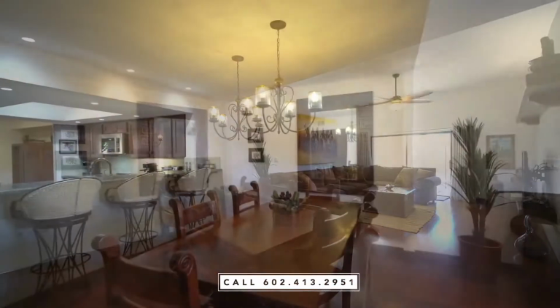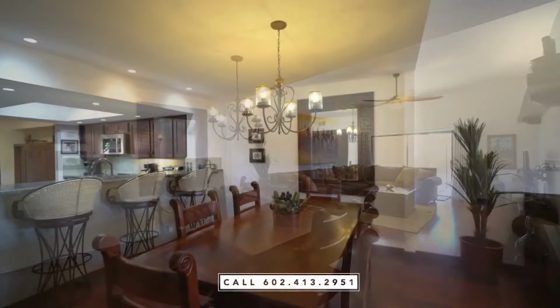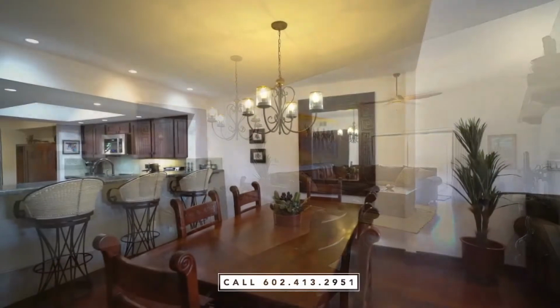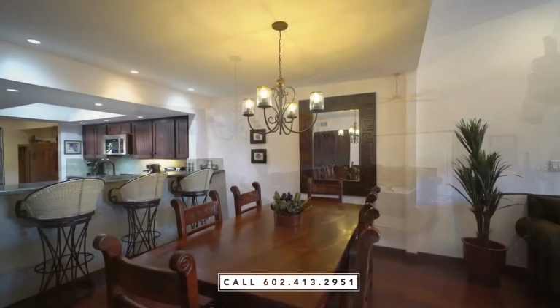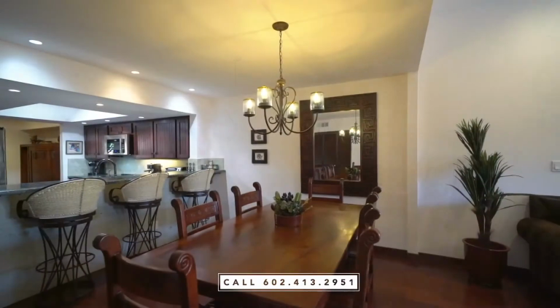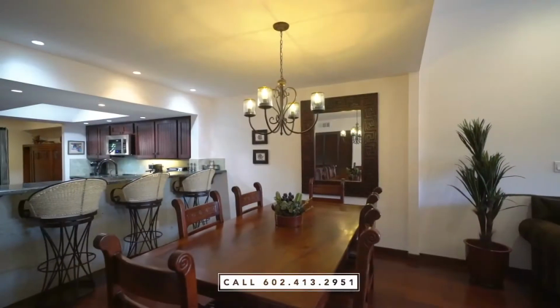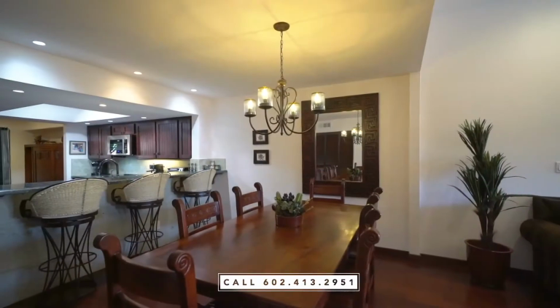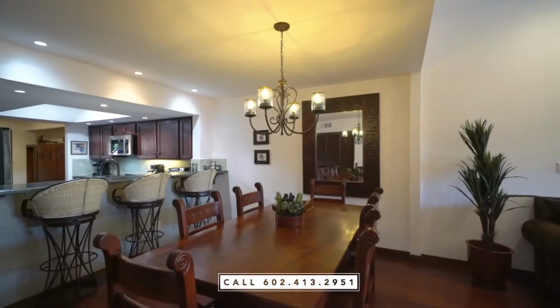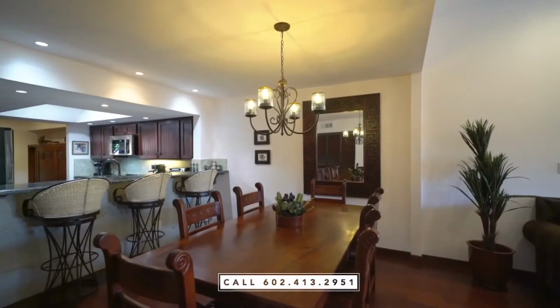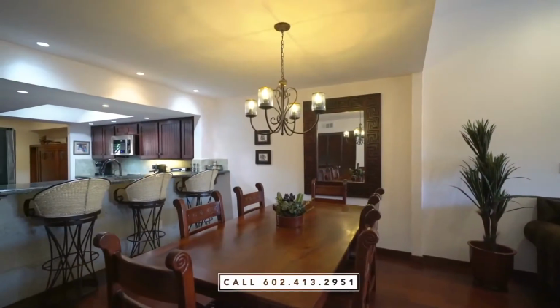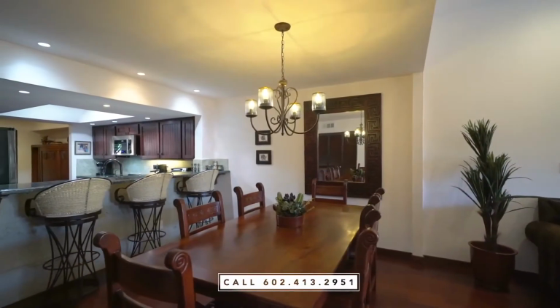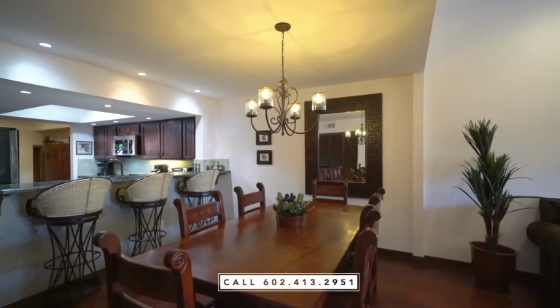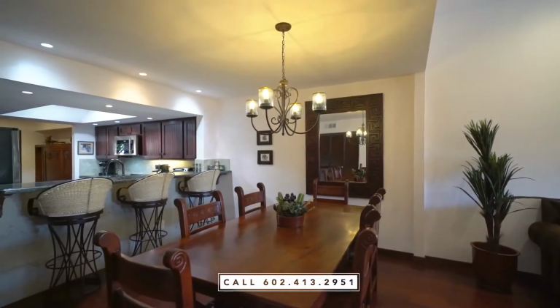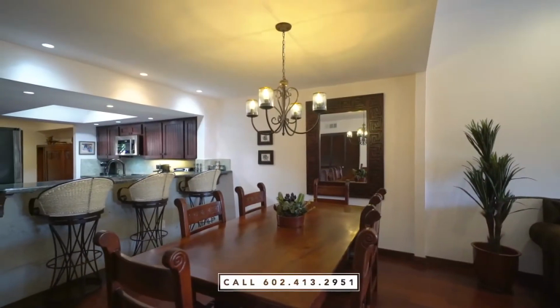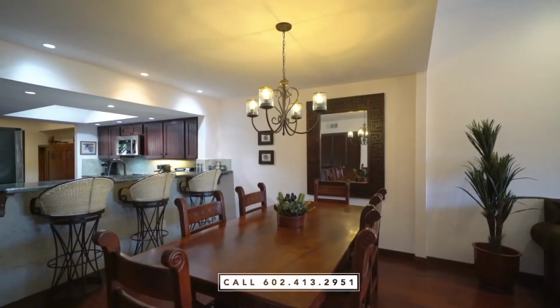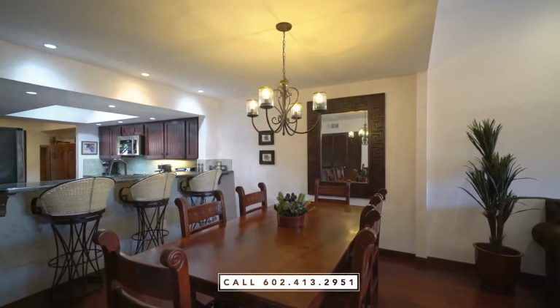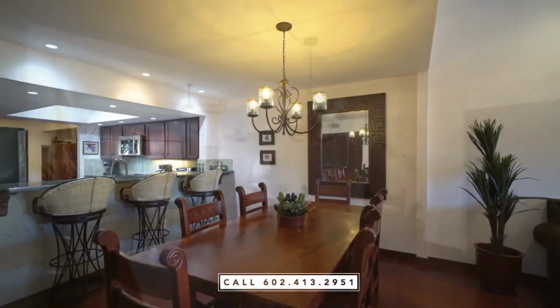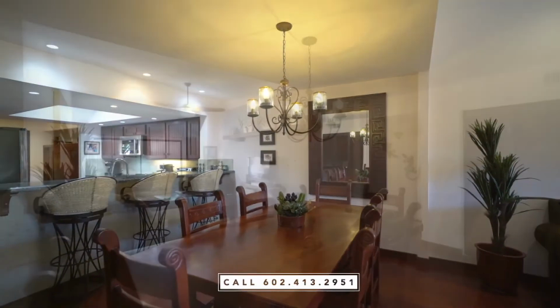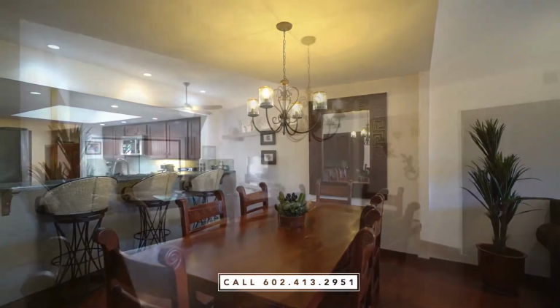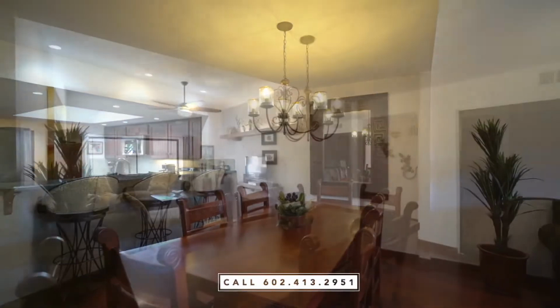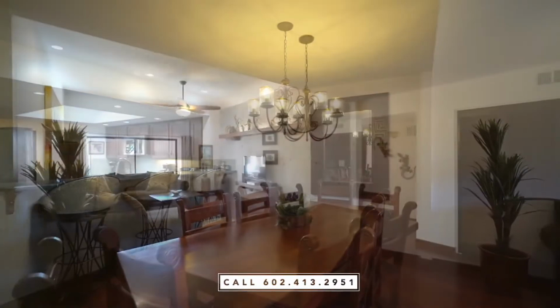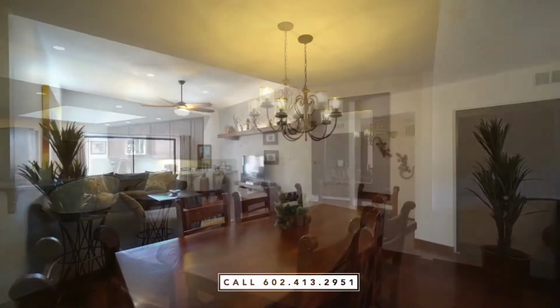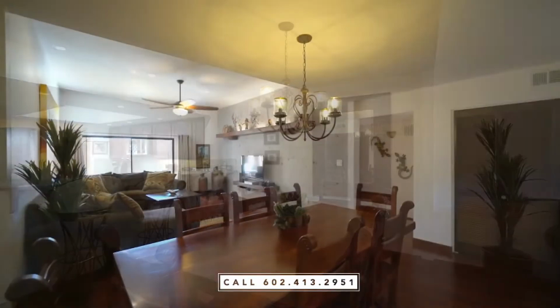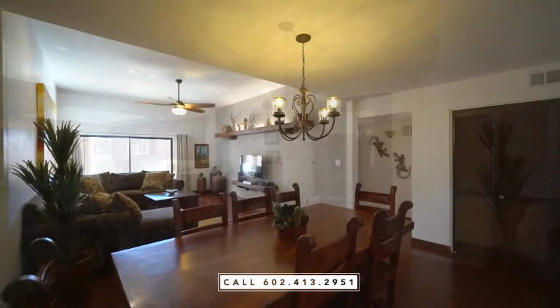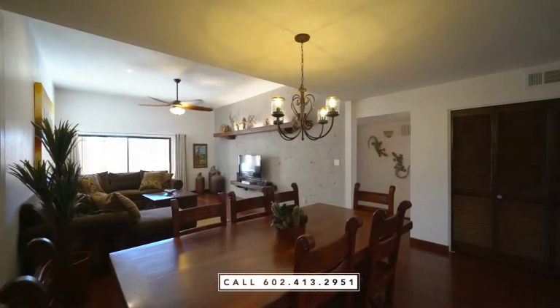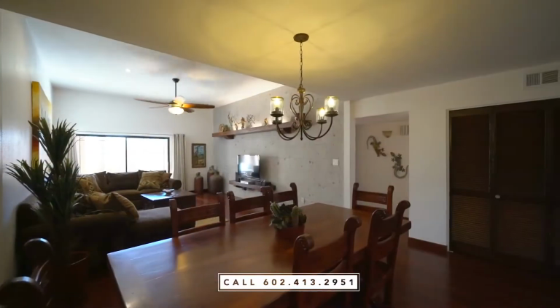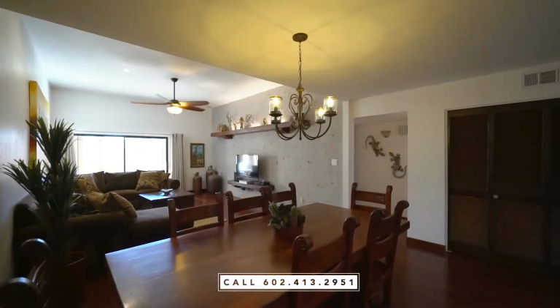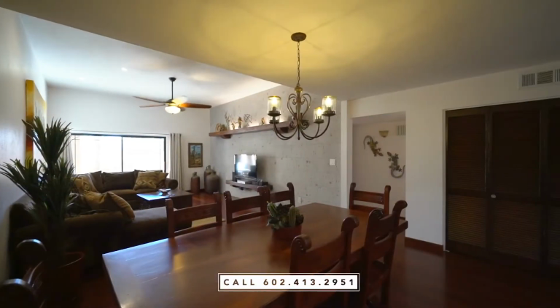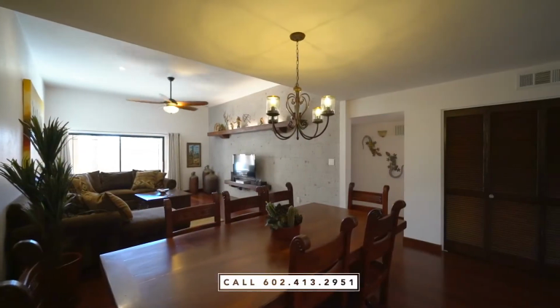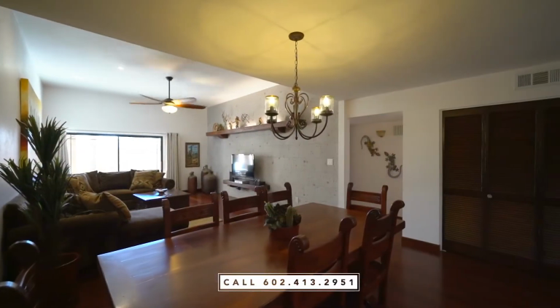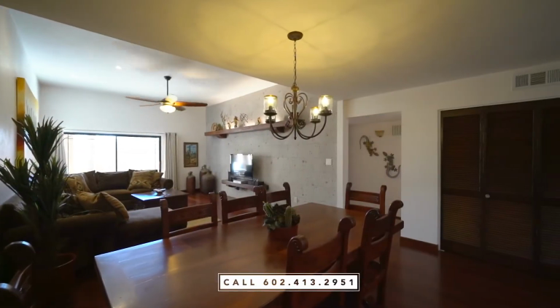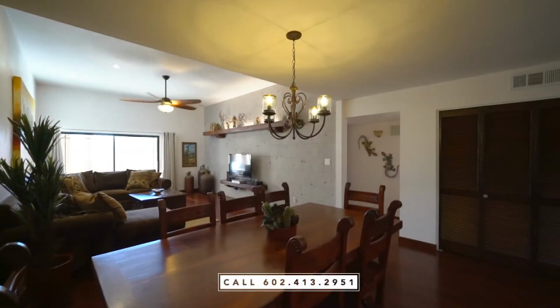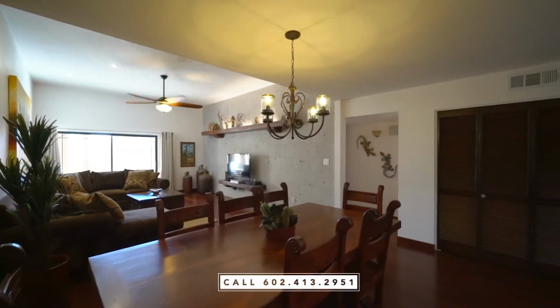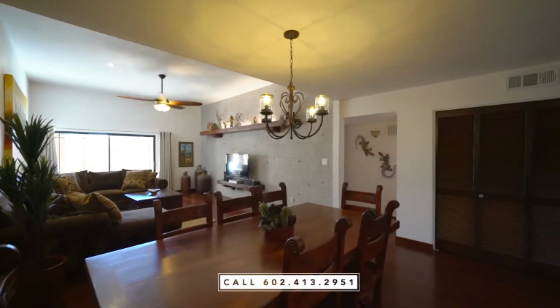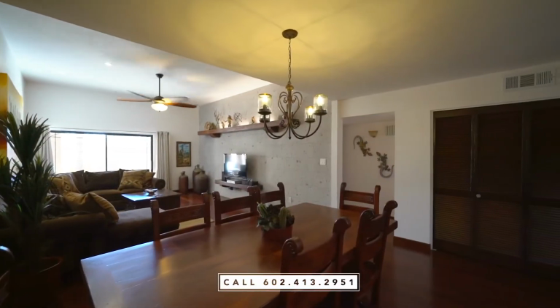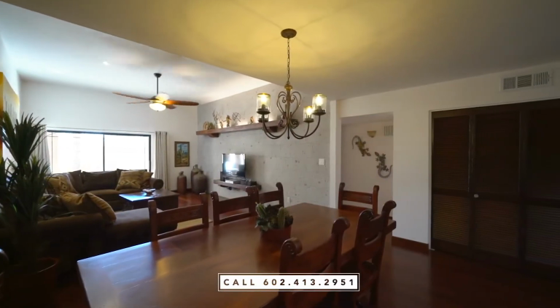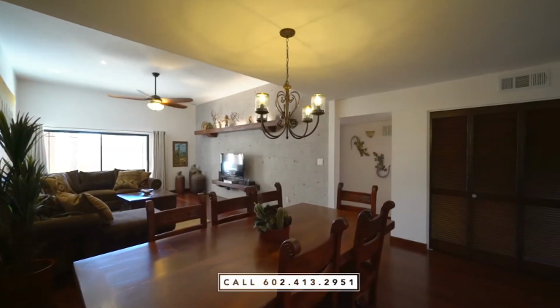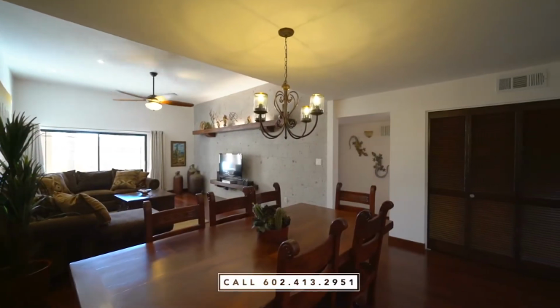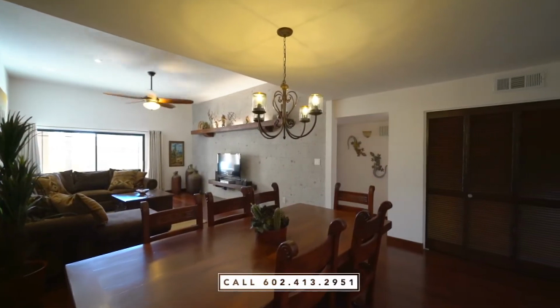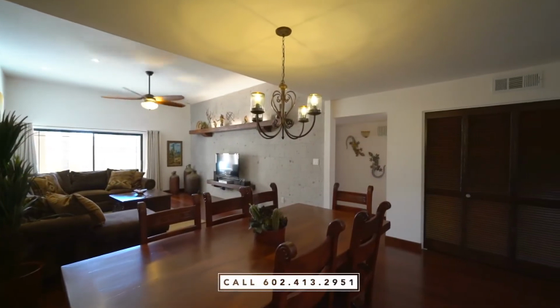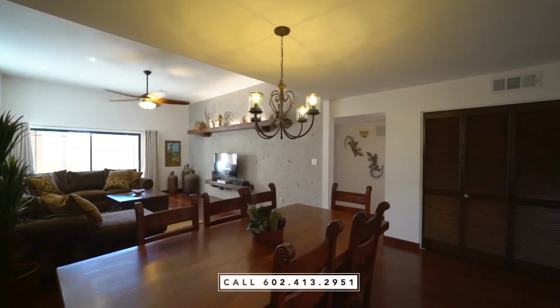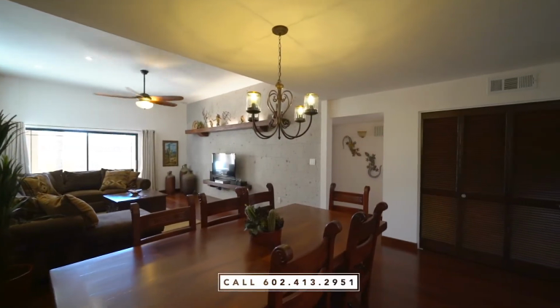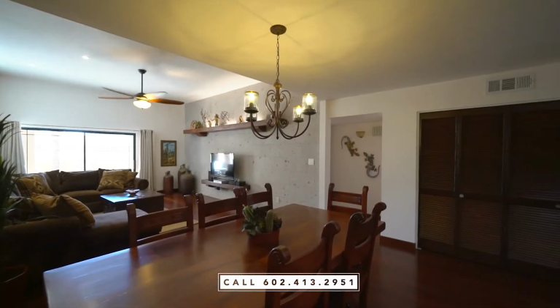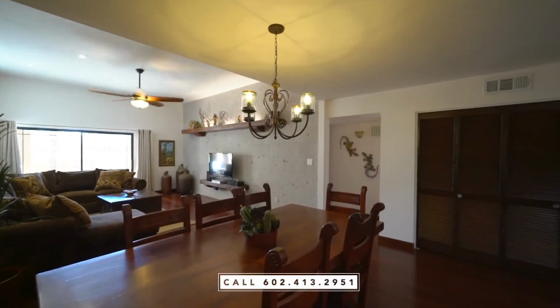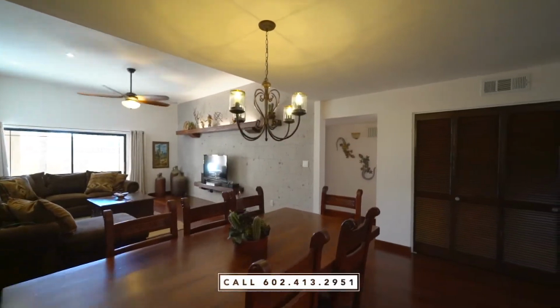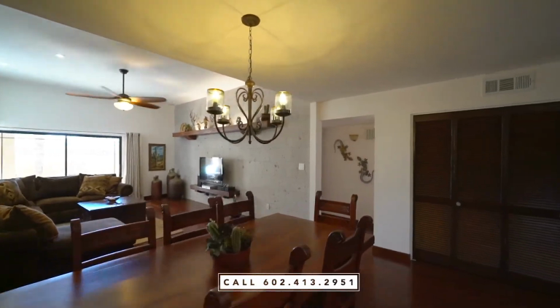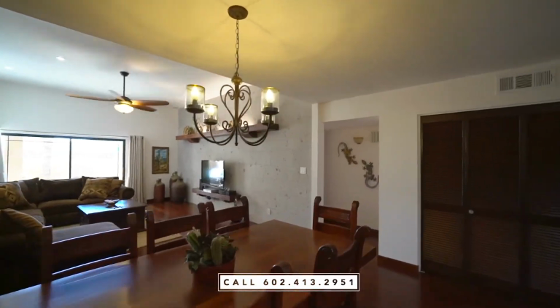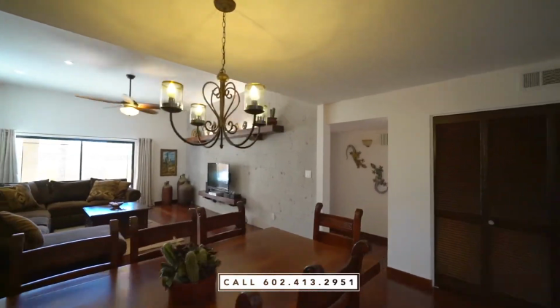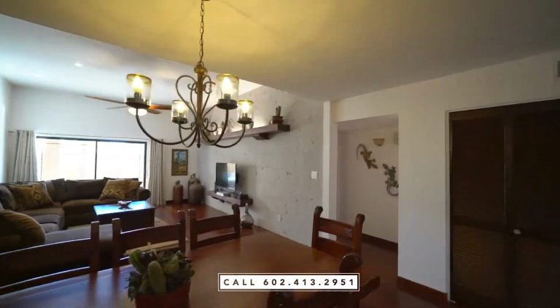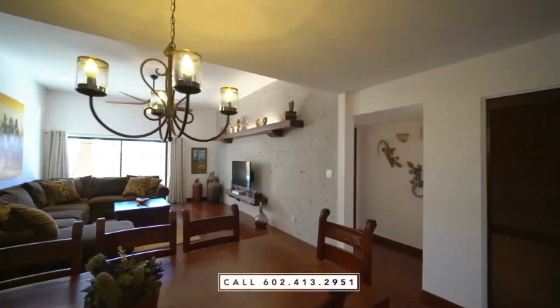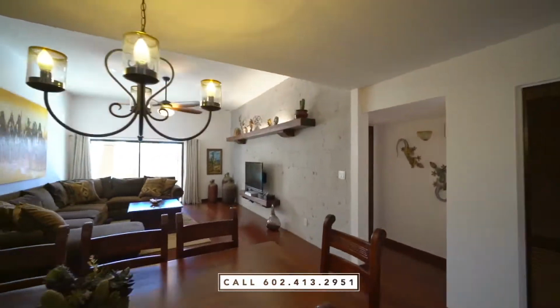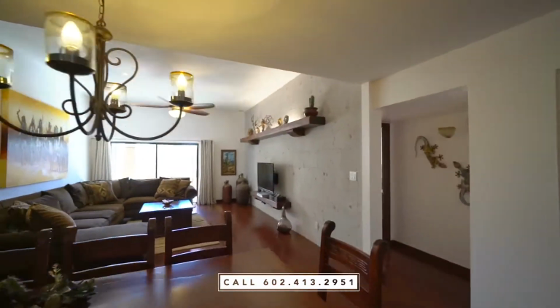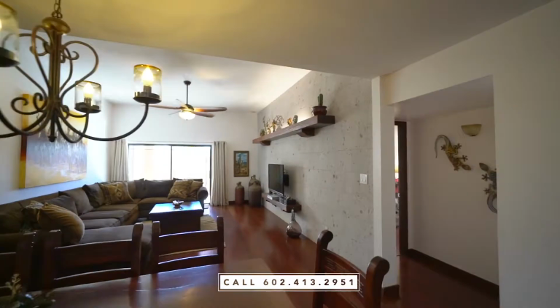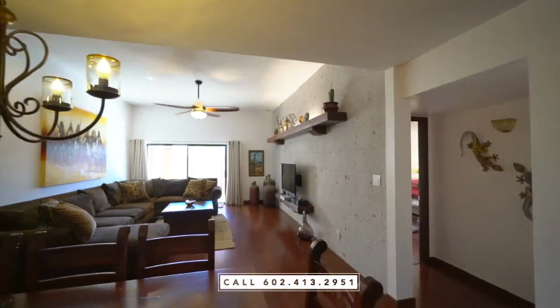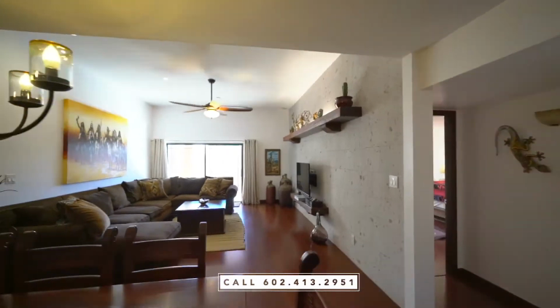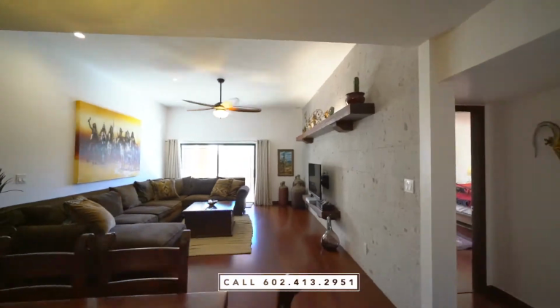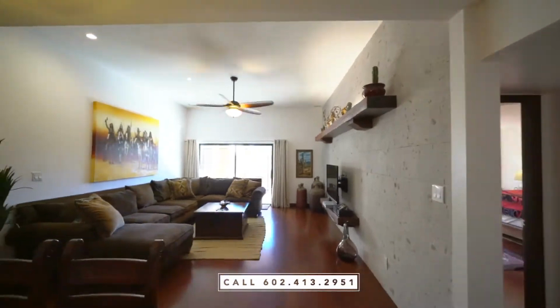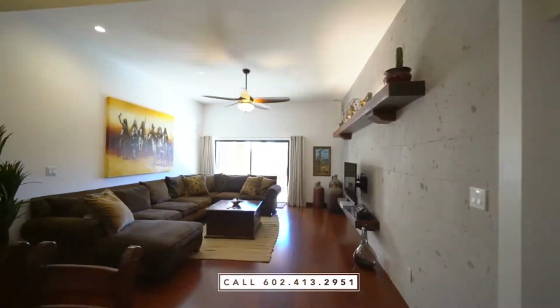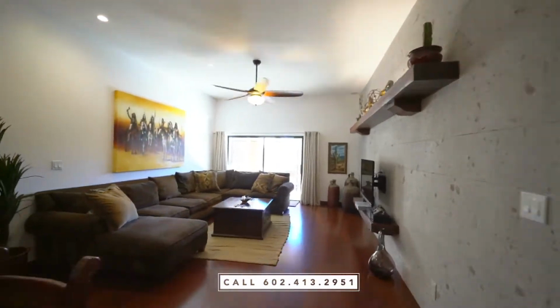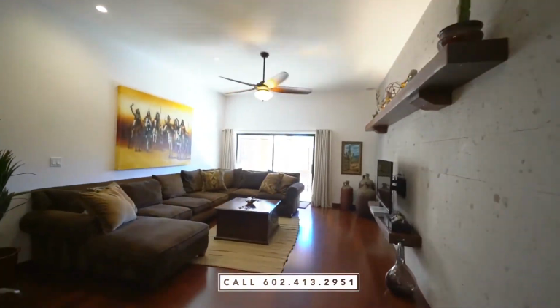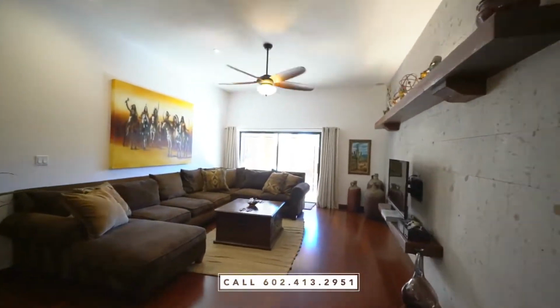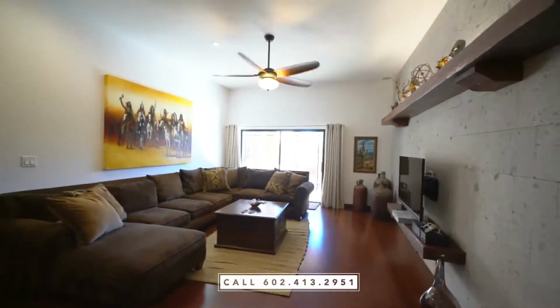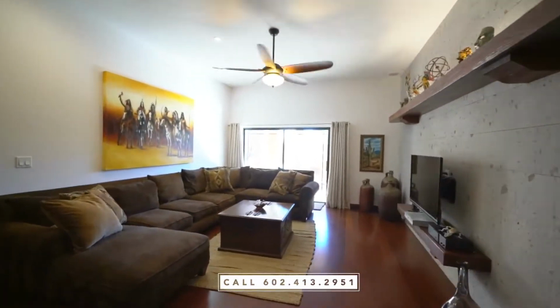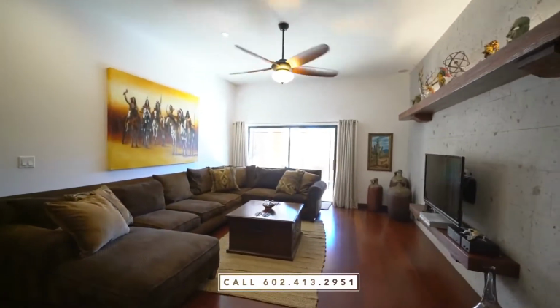With over 1,600 square feet, this spacious floor plan features vaulted ceilings and an open concept.